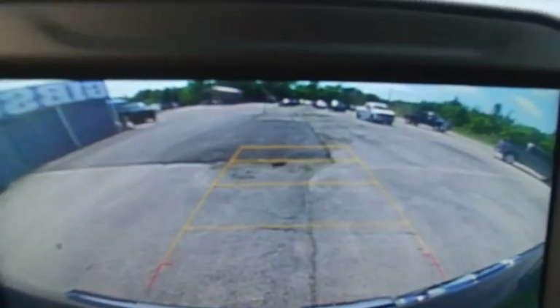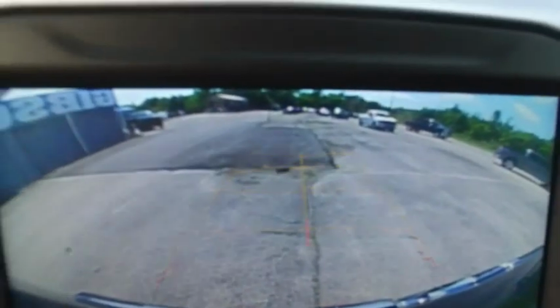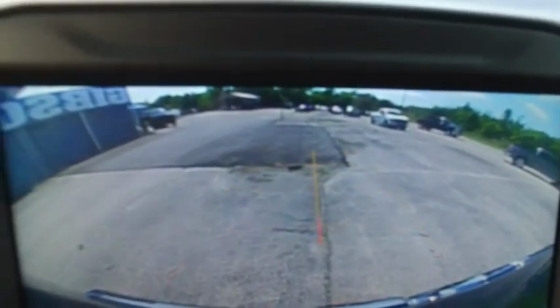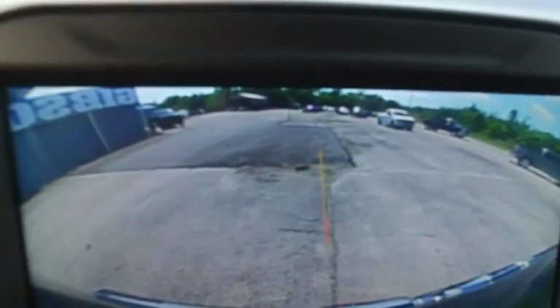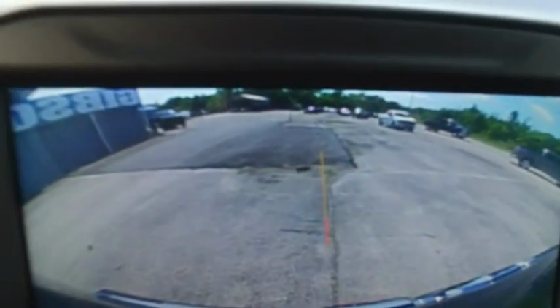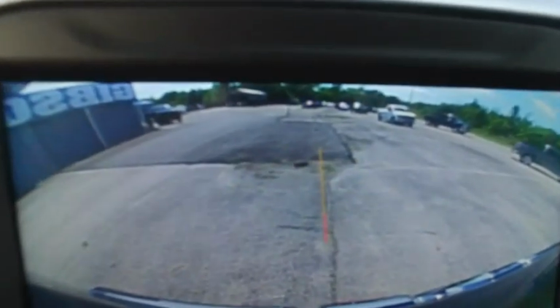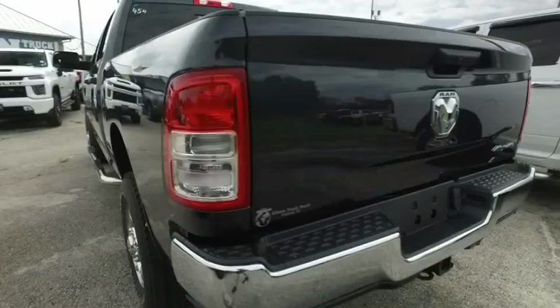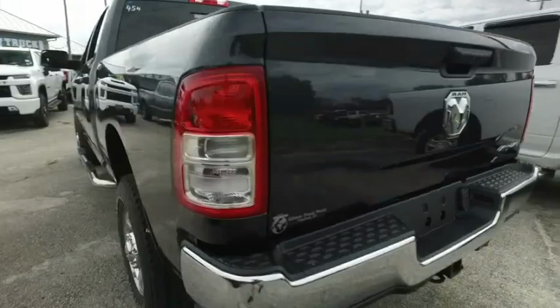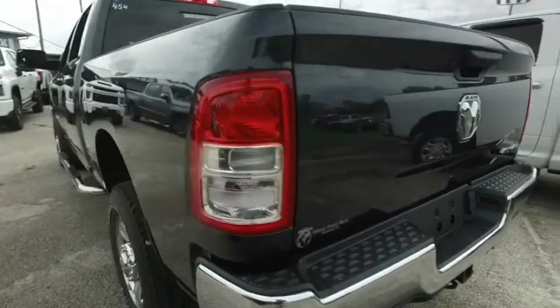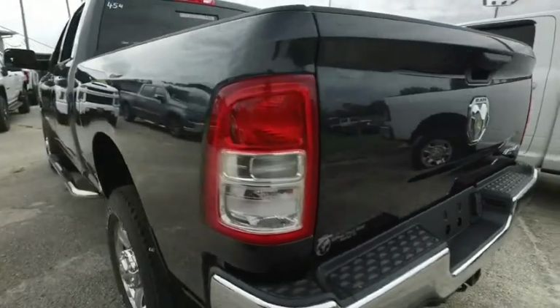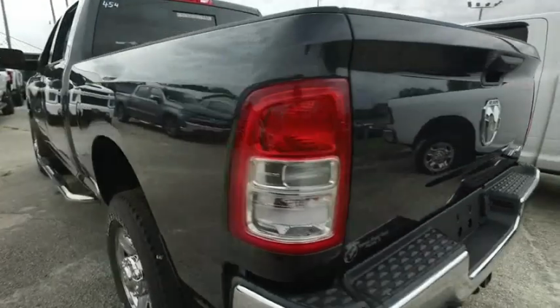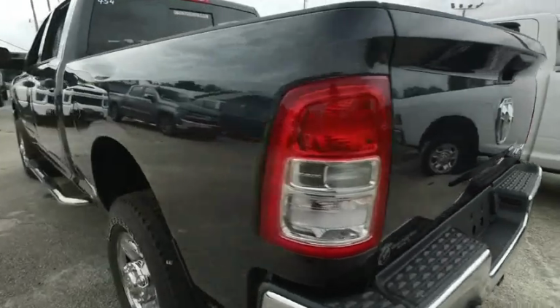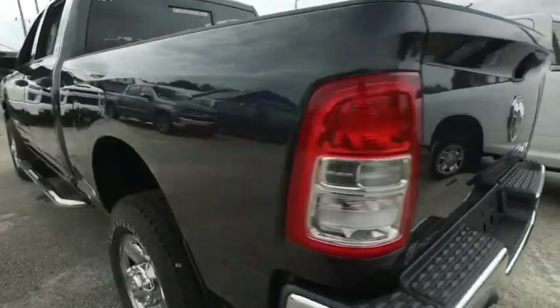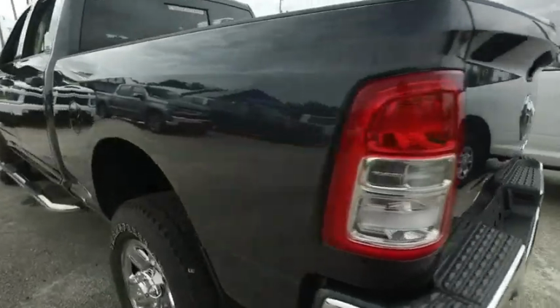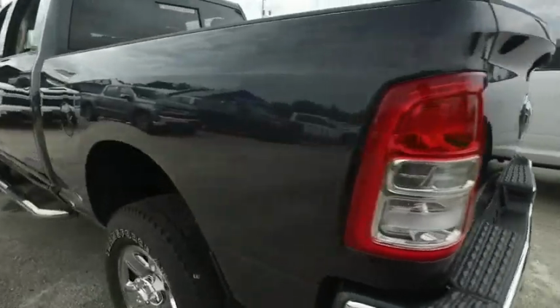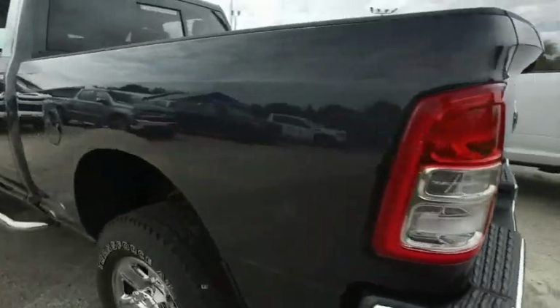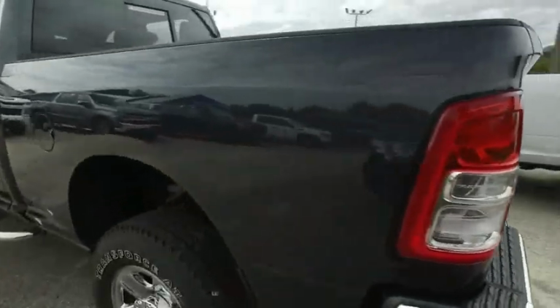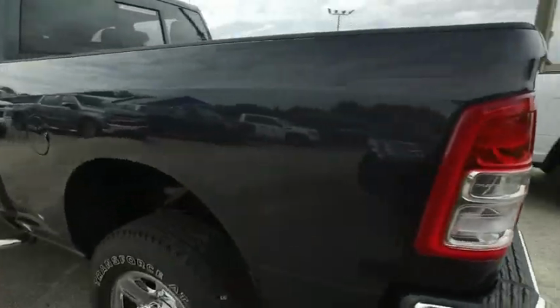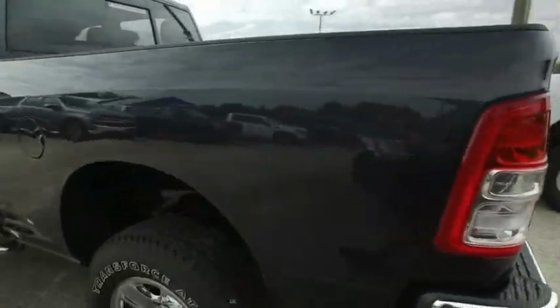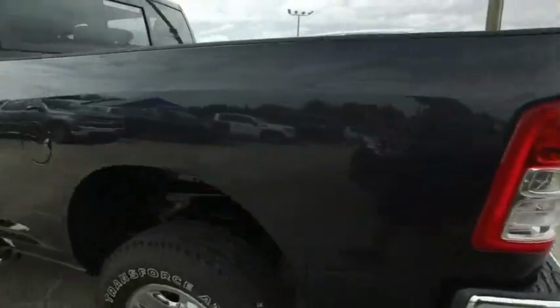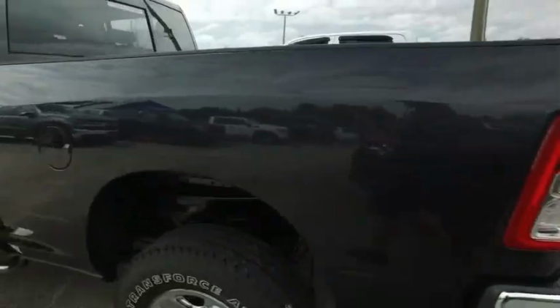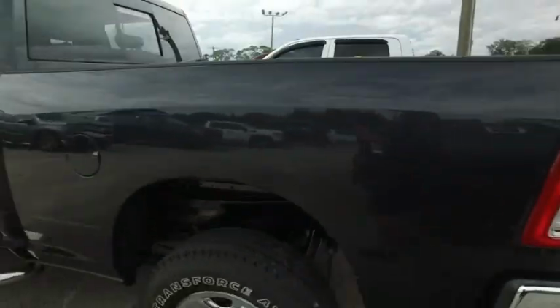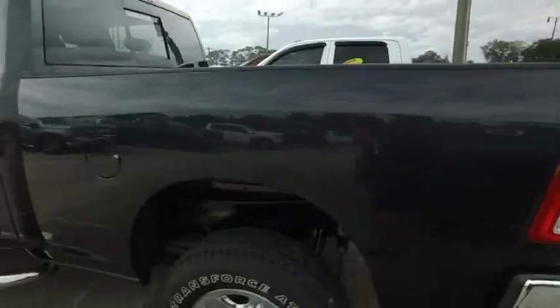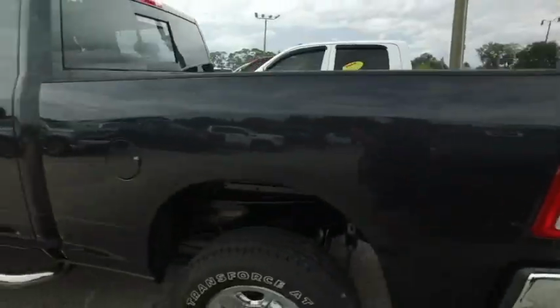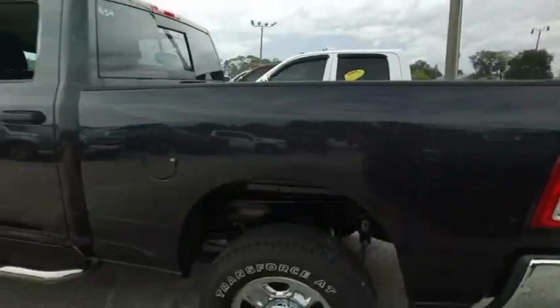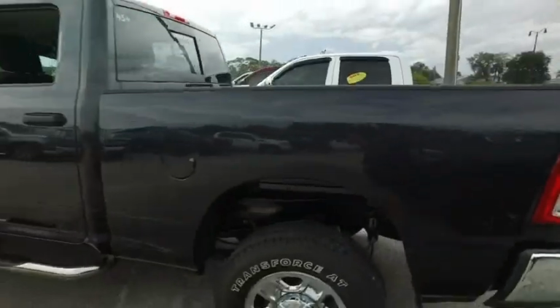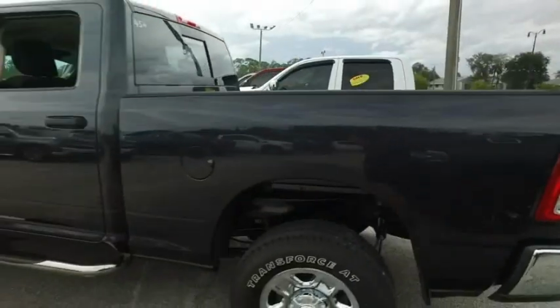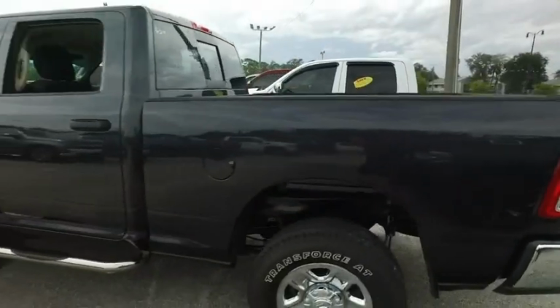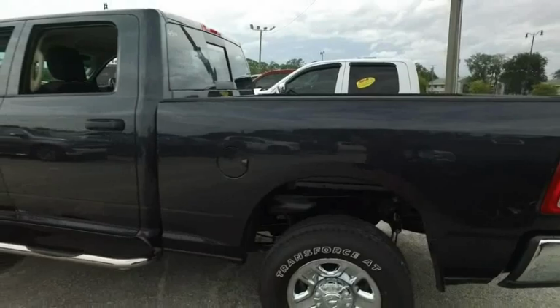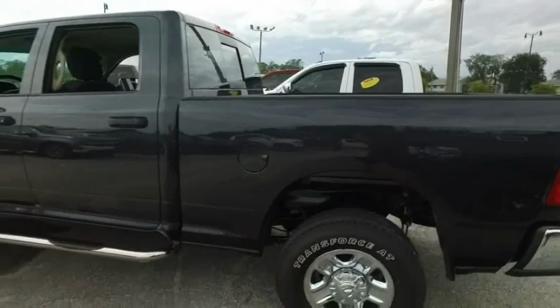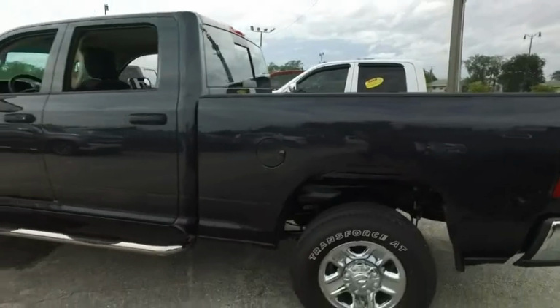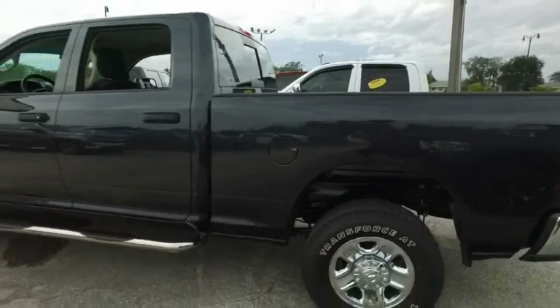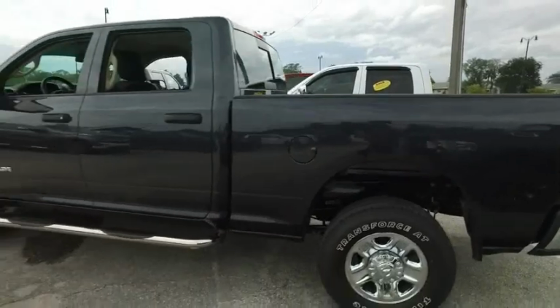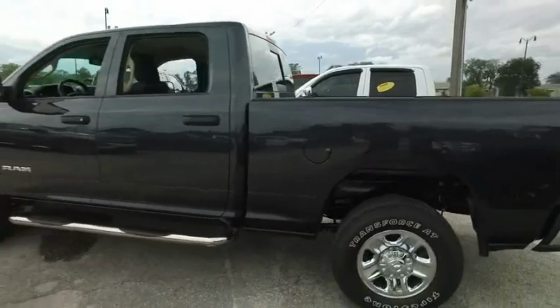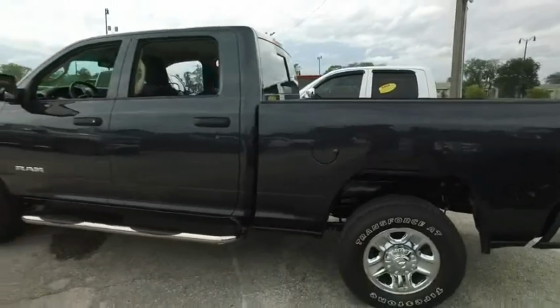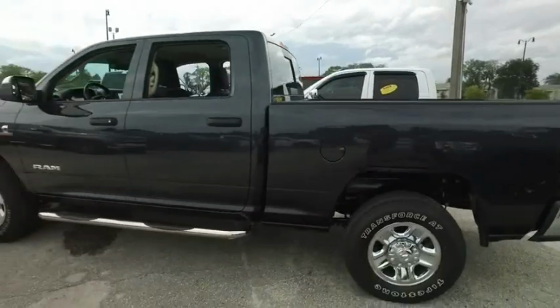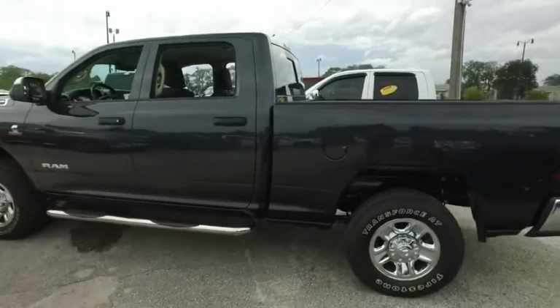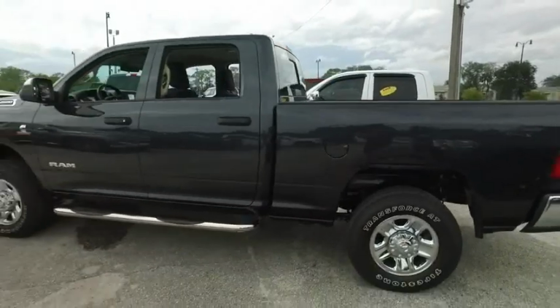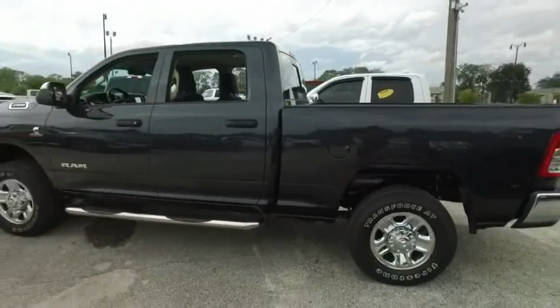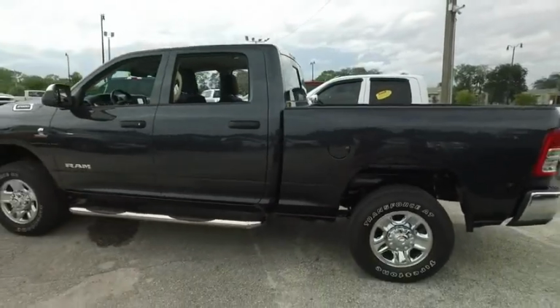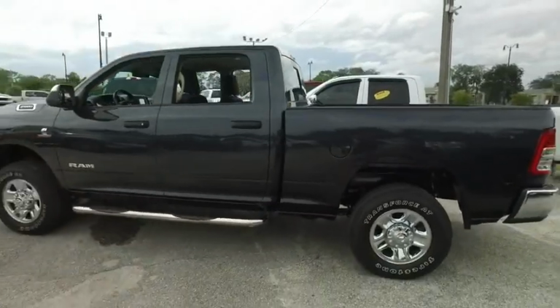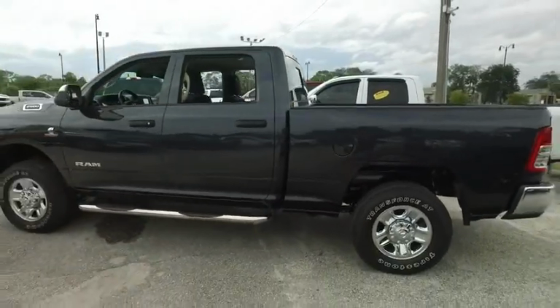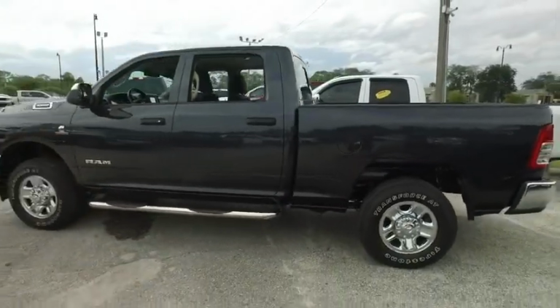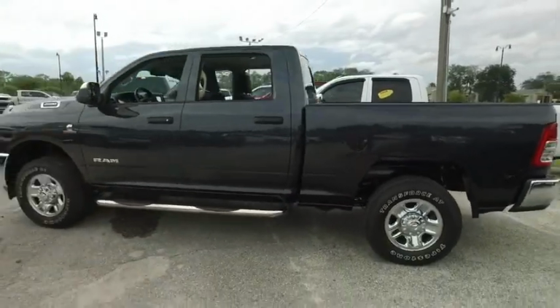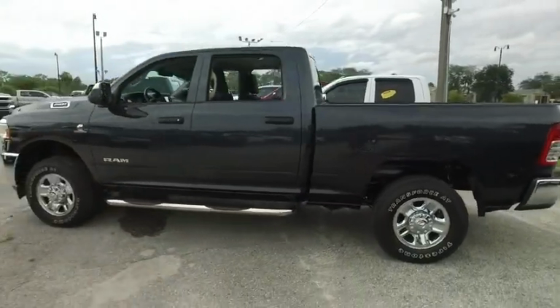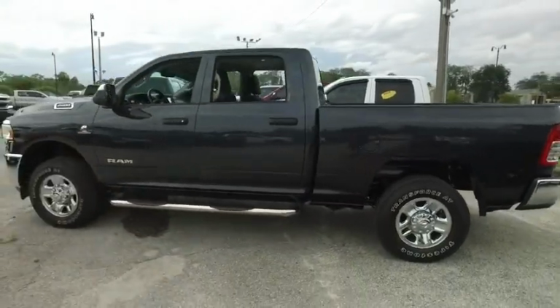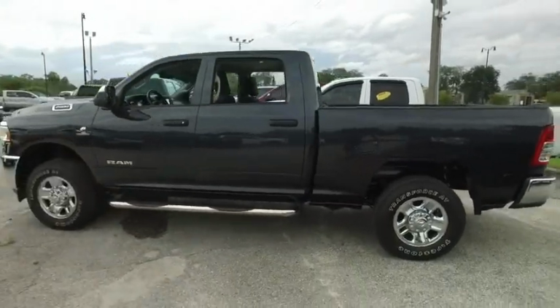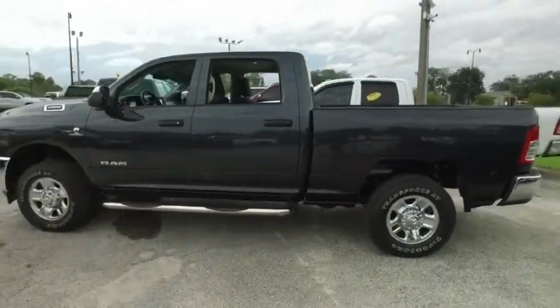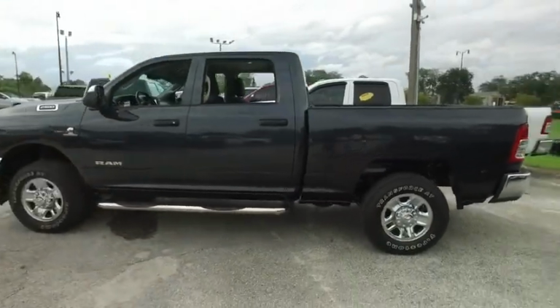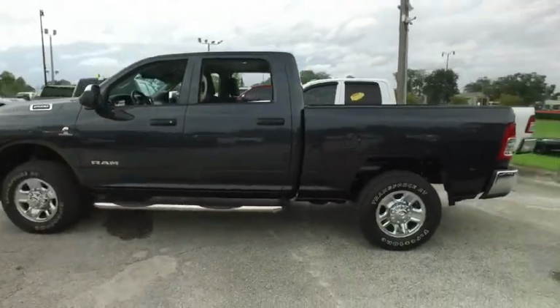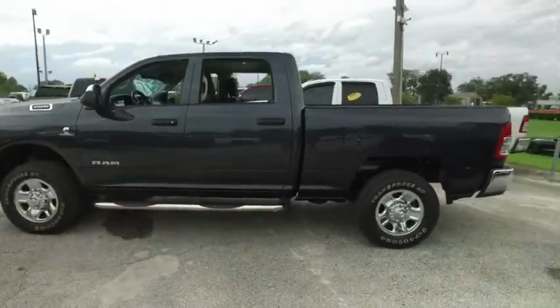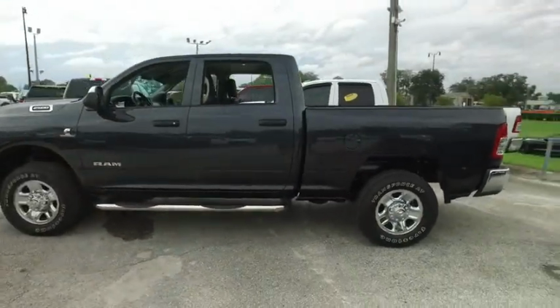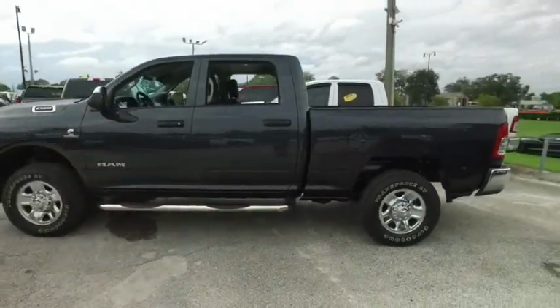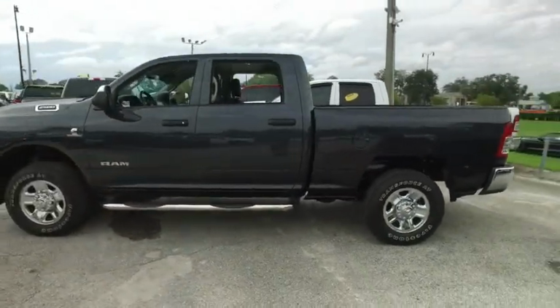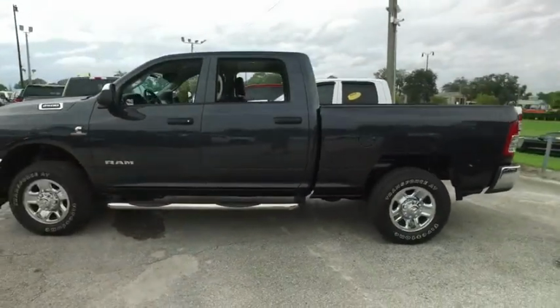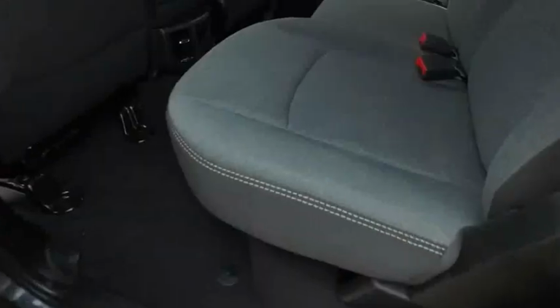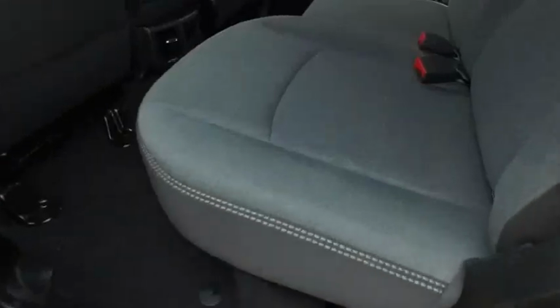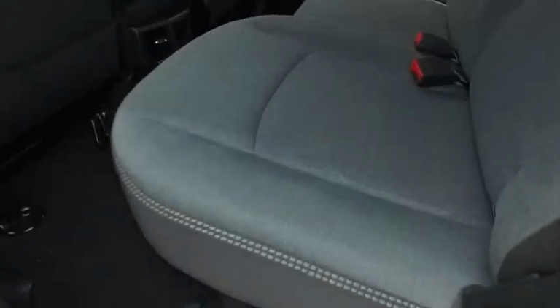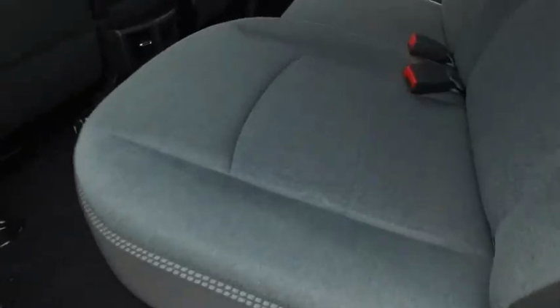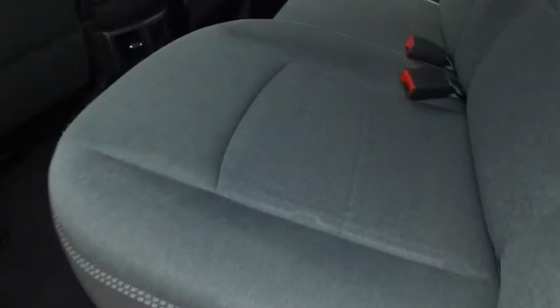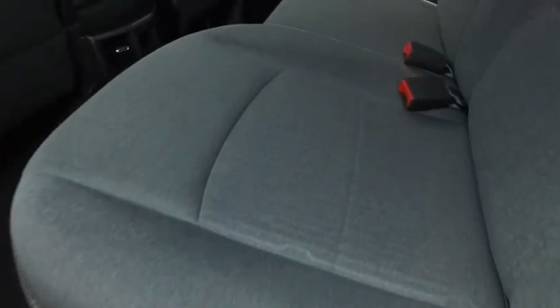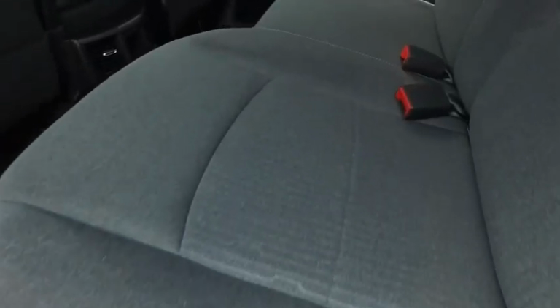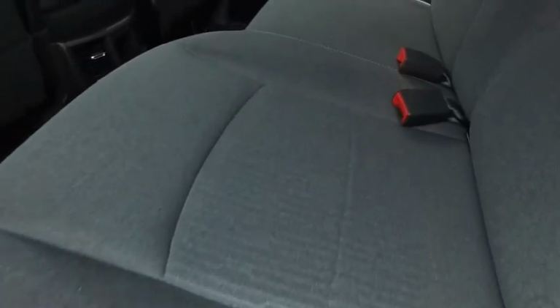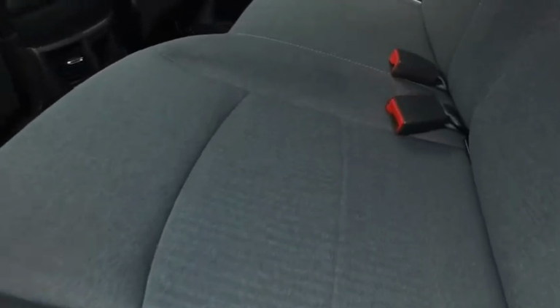Tow package for that Cummings muscle, backup camera, backup sensors. Call us now — this beautiful Ram will not last long.